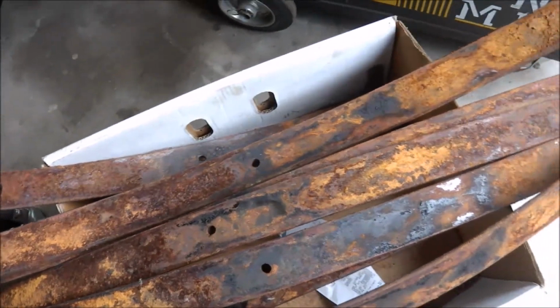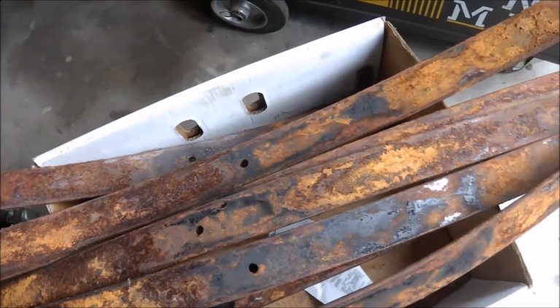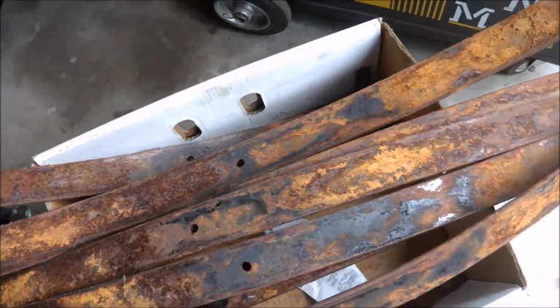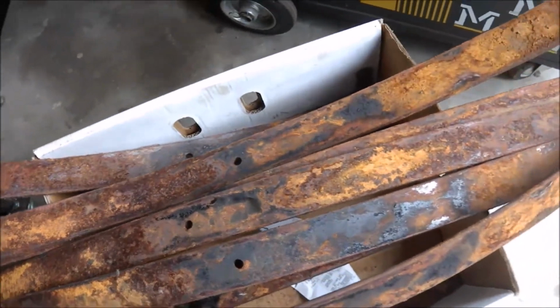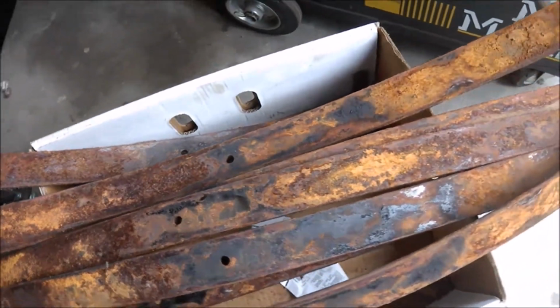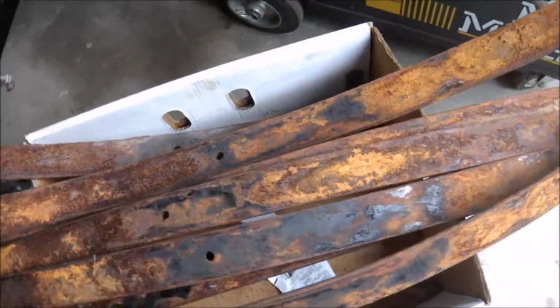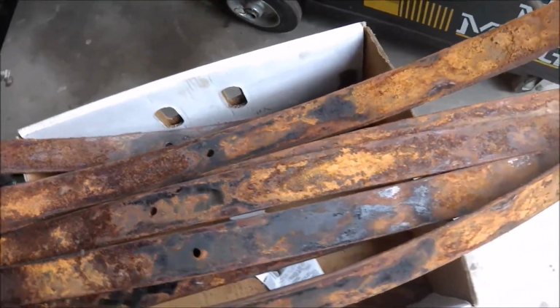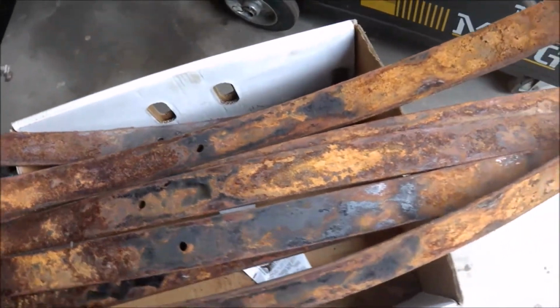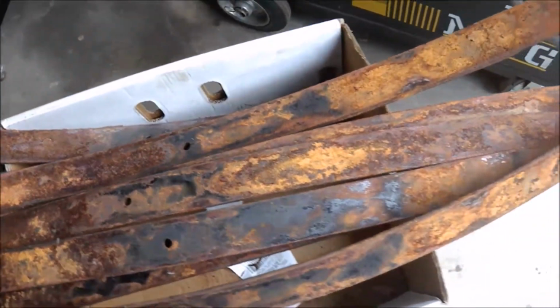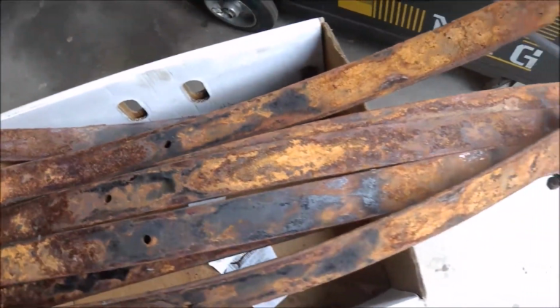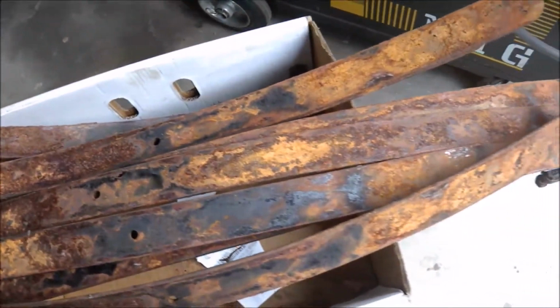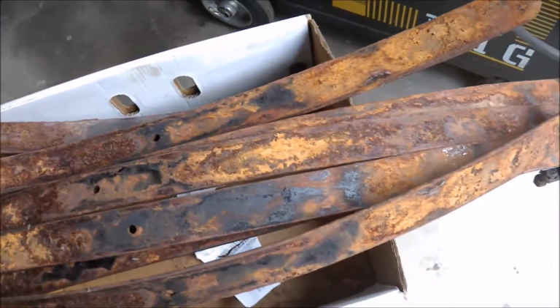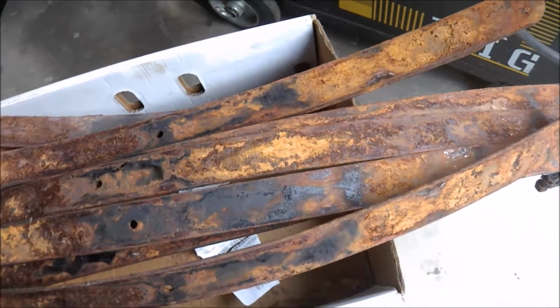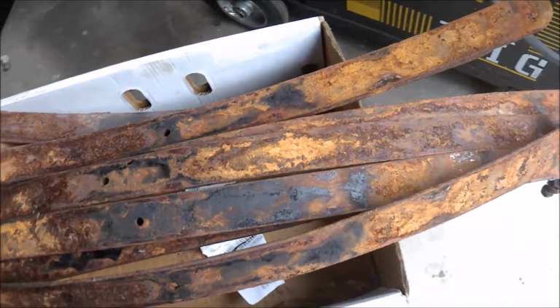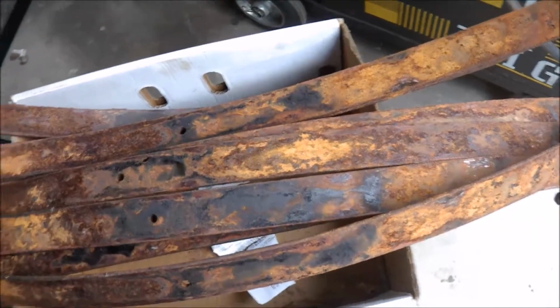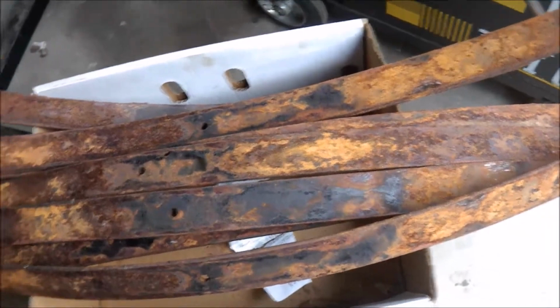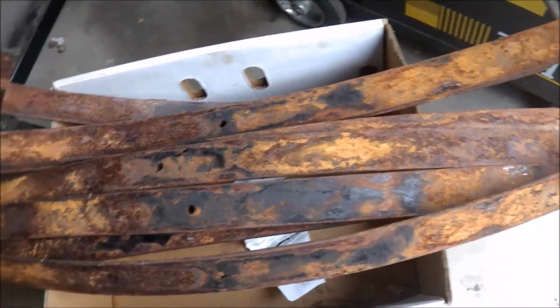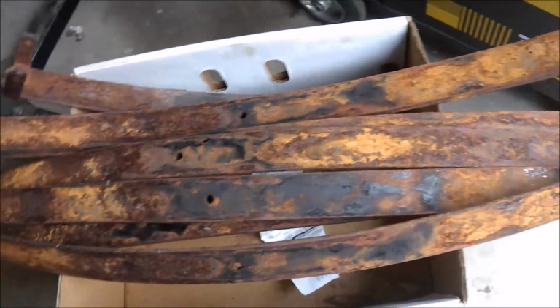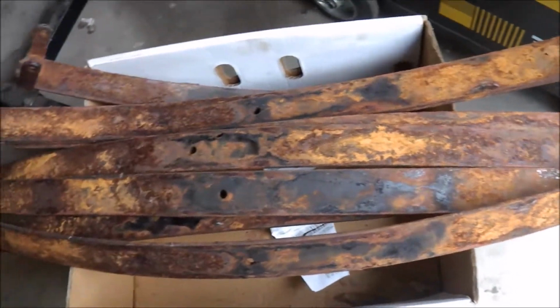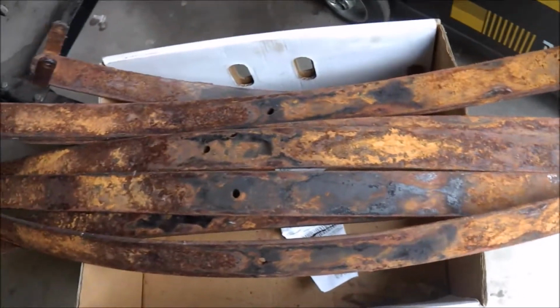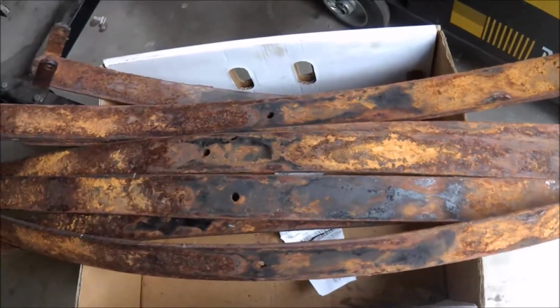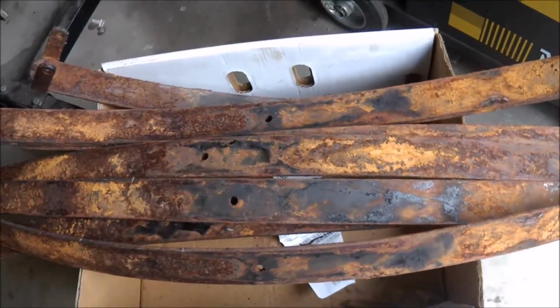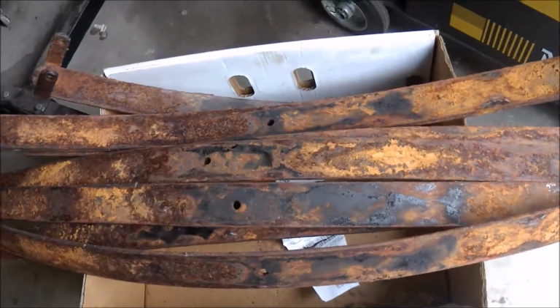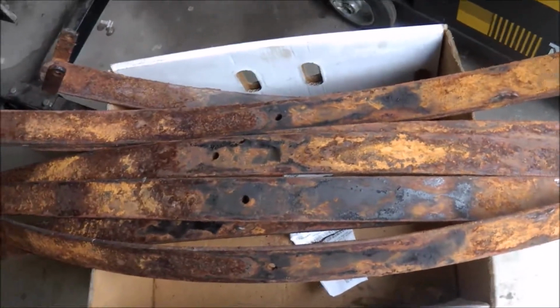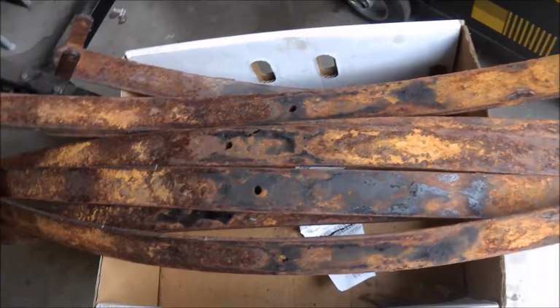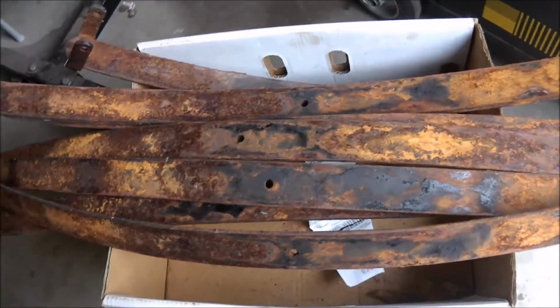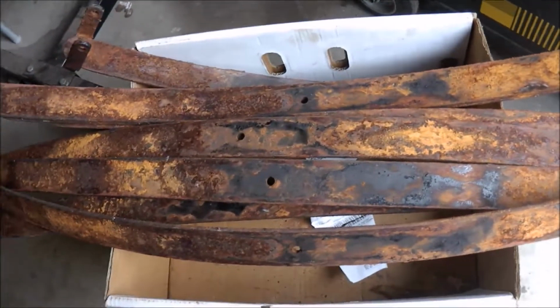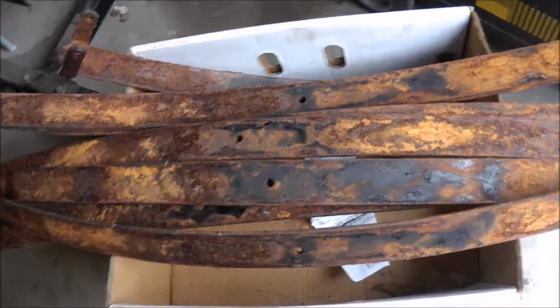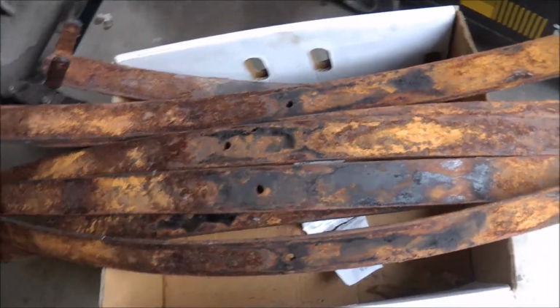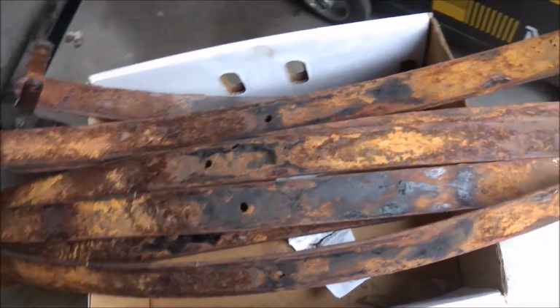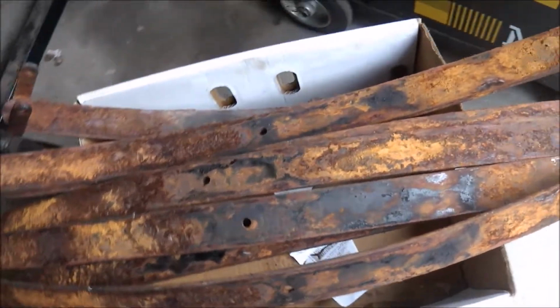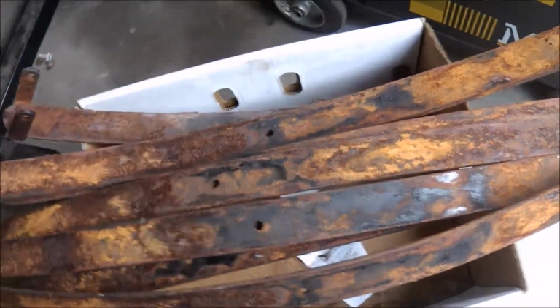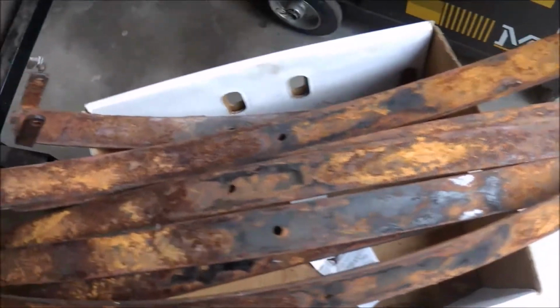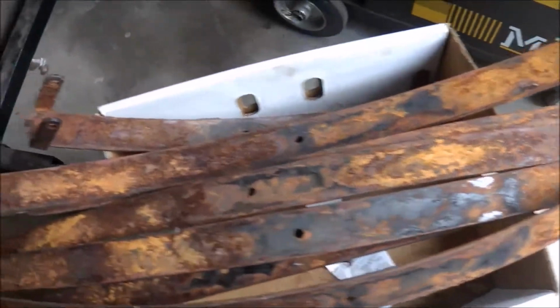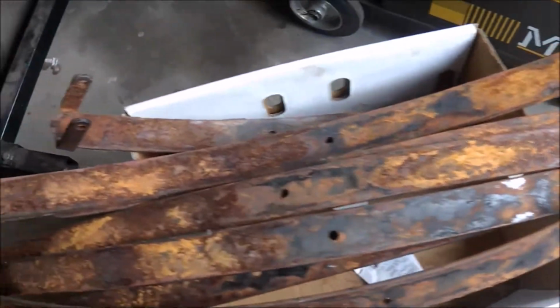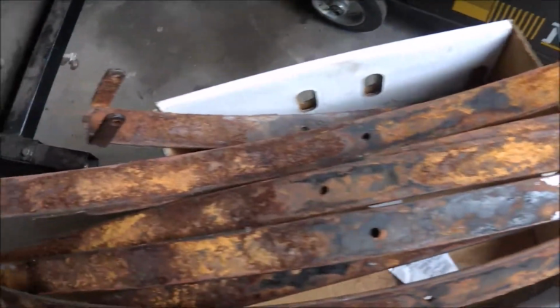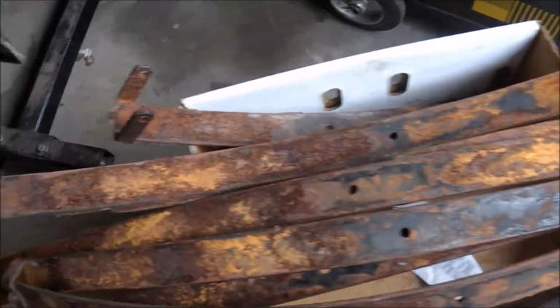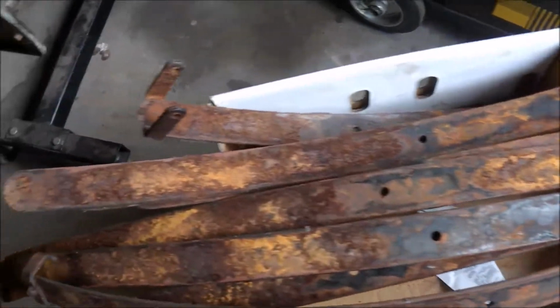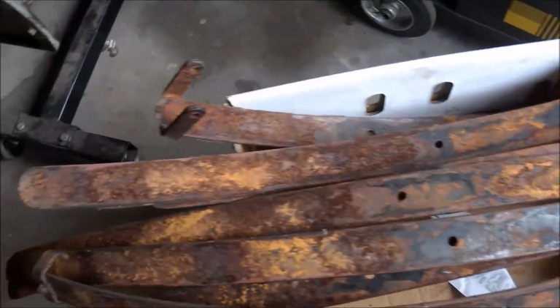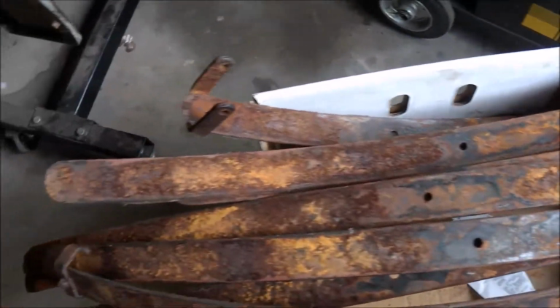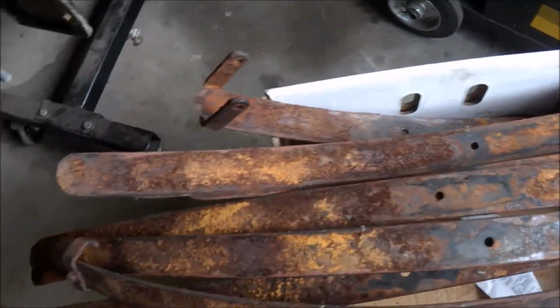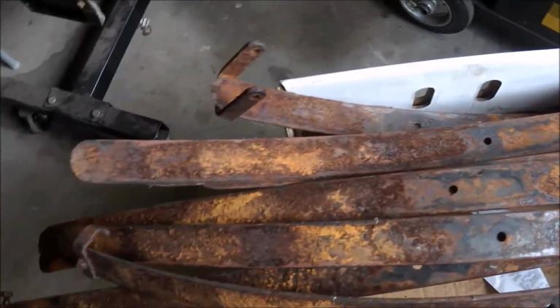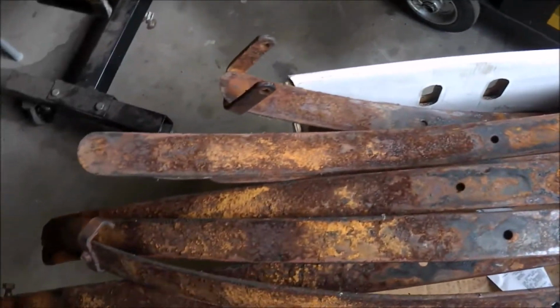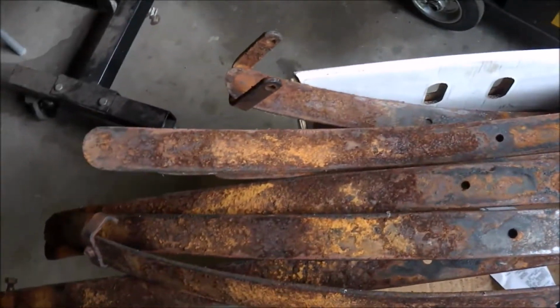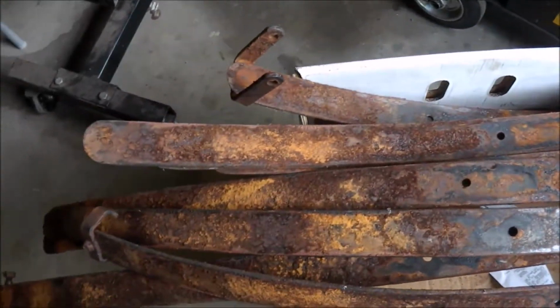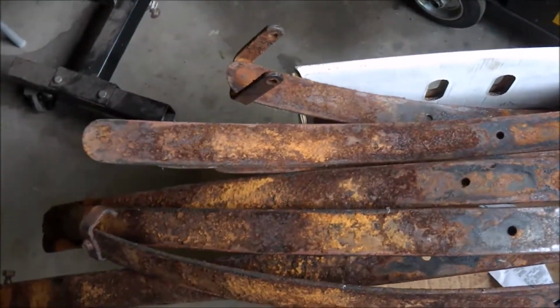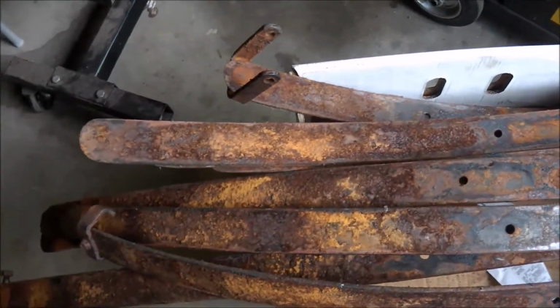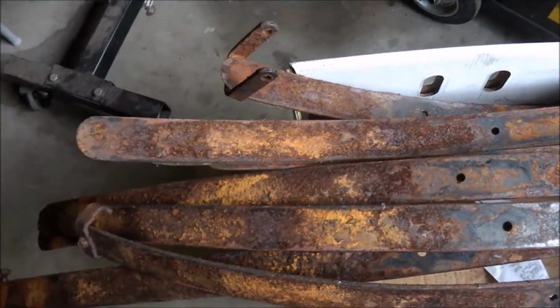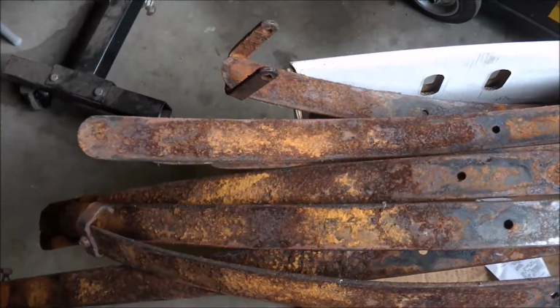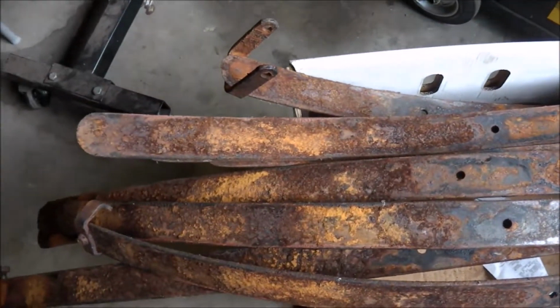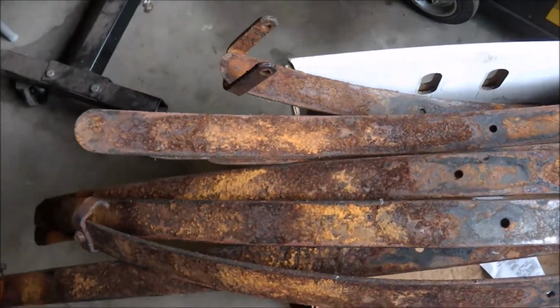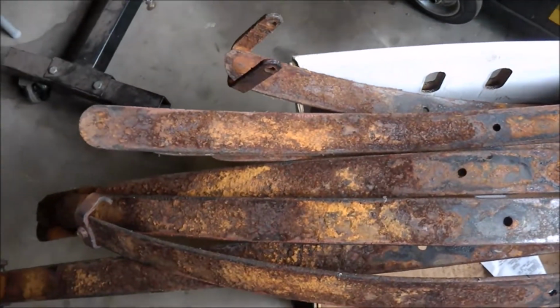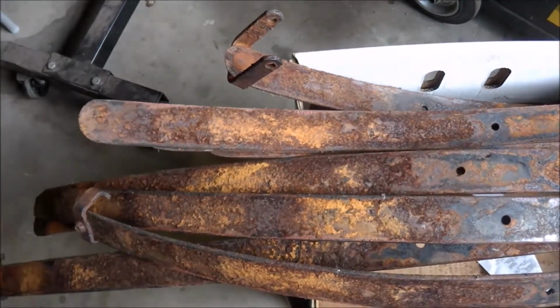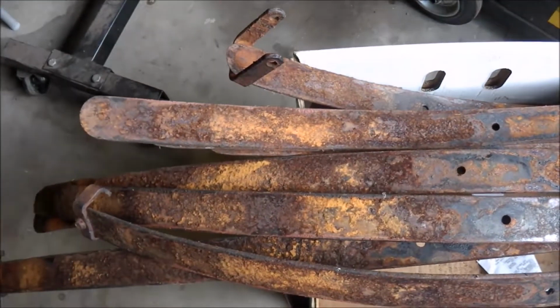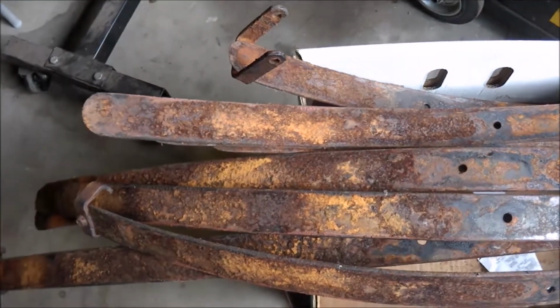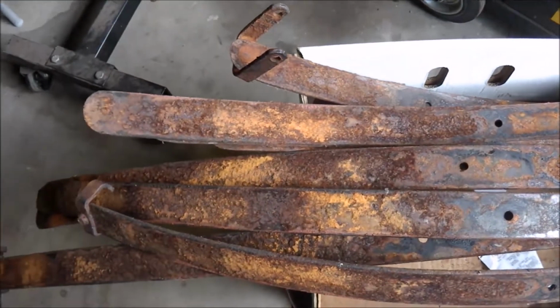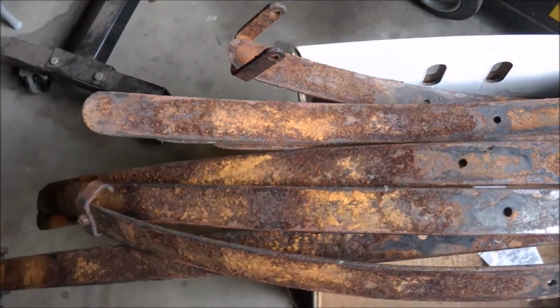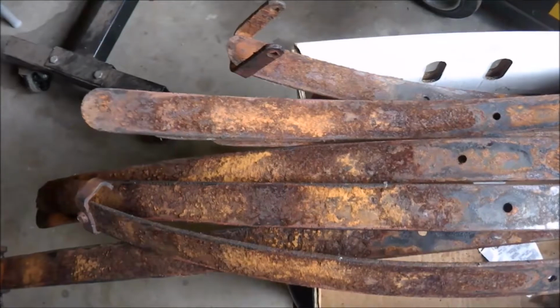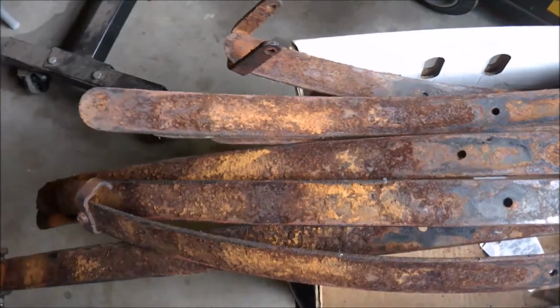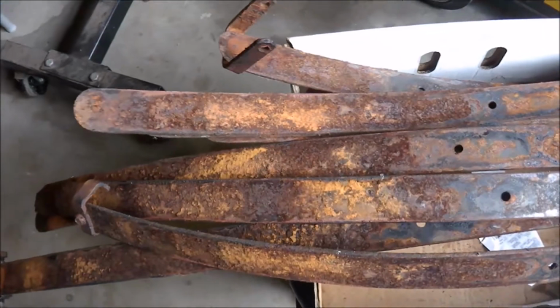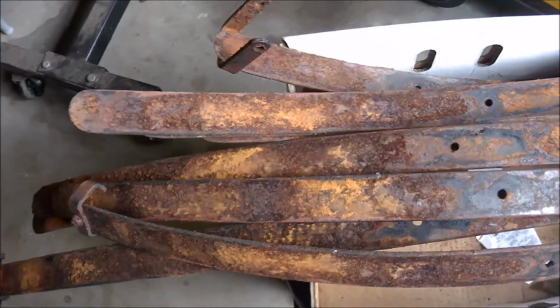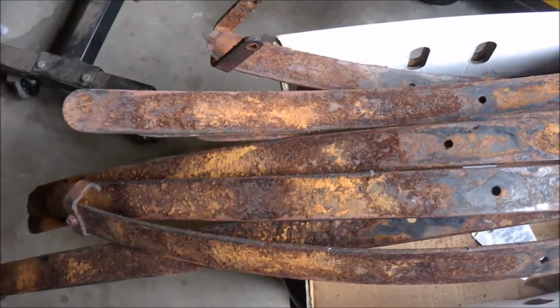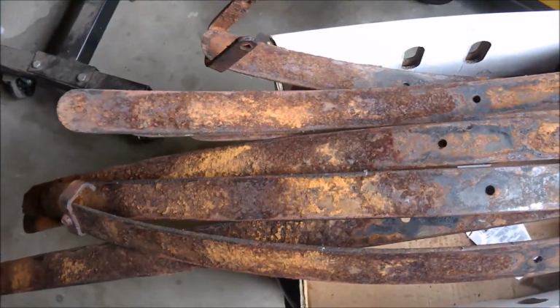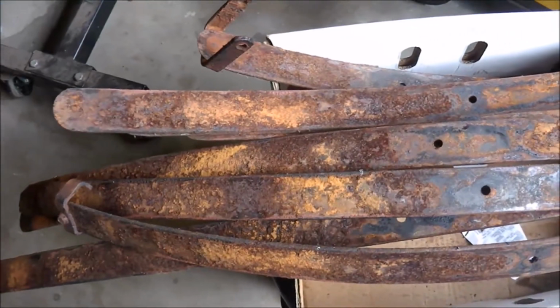Yes, it's a bit of a pain pulling them apart, yes it's dirty, messy, takes time — but in the end, you end up with a better product.